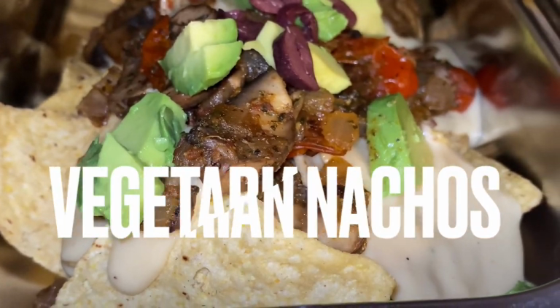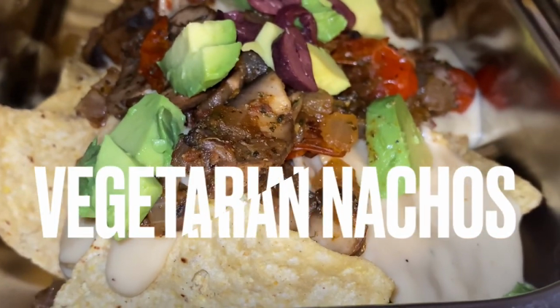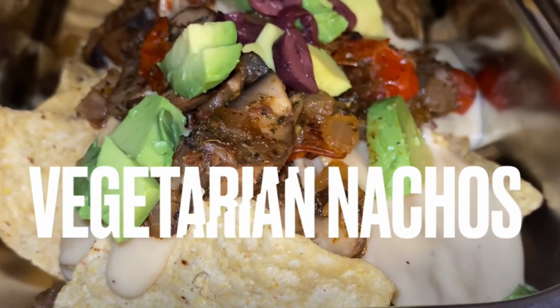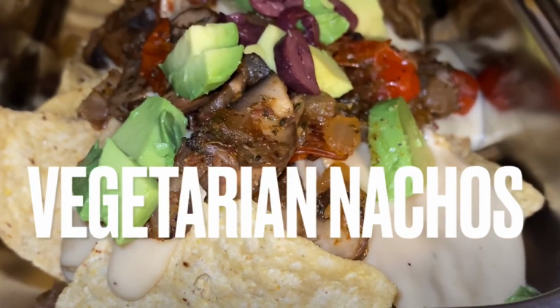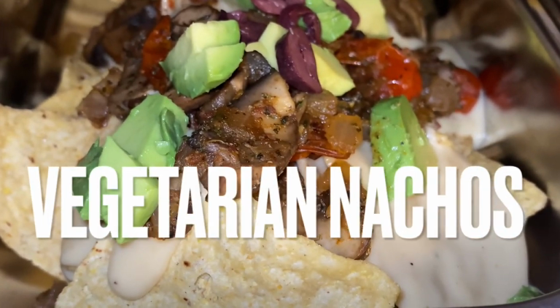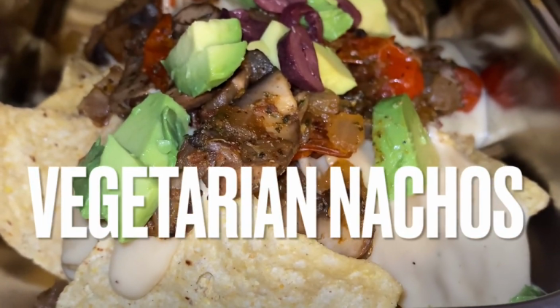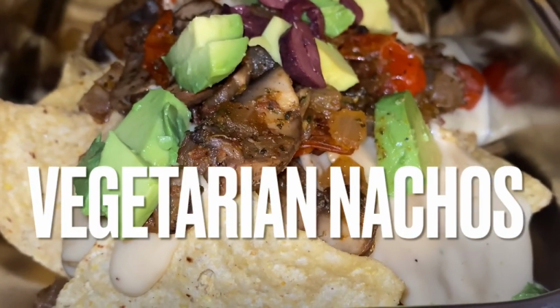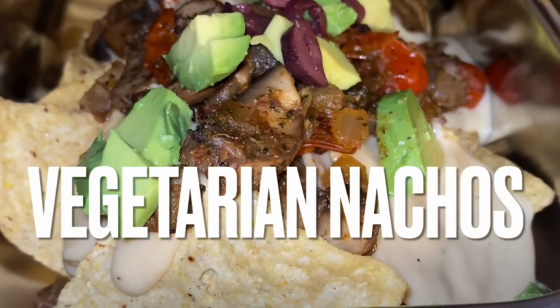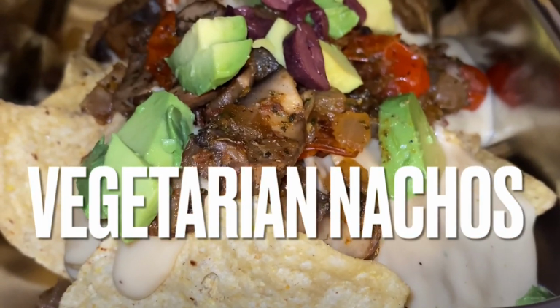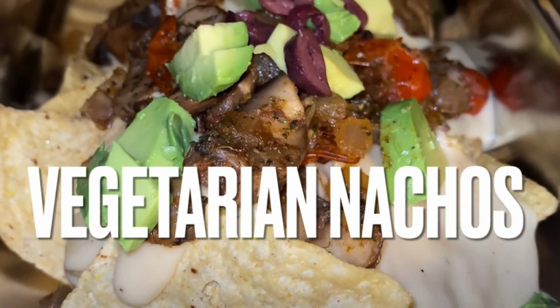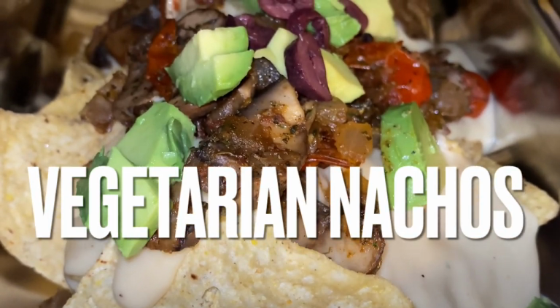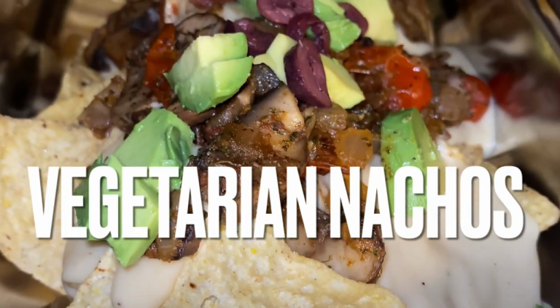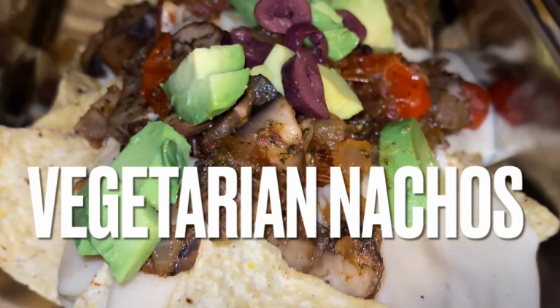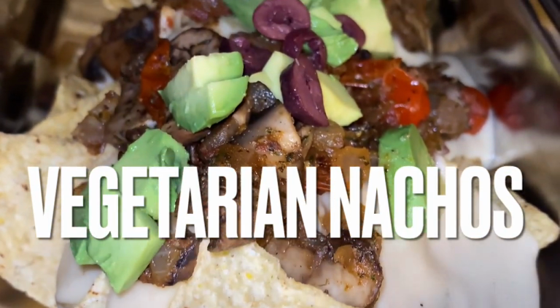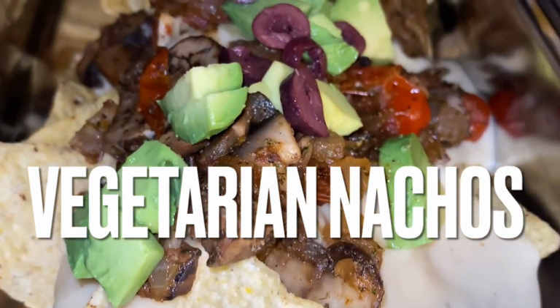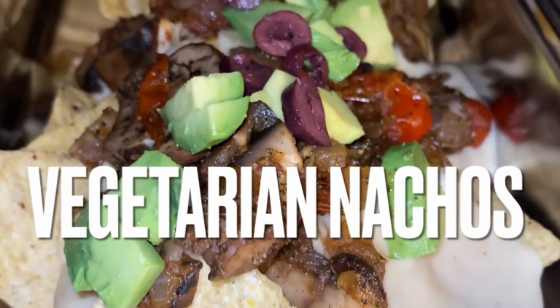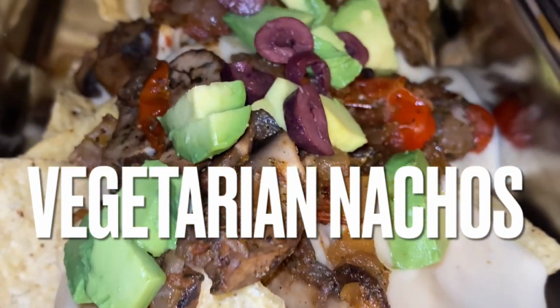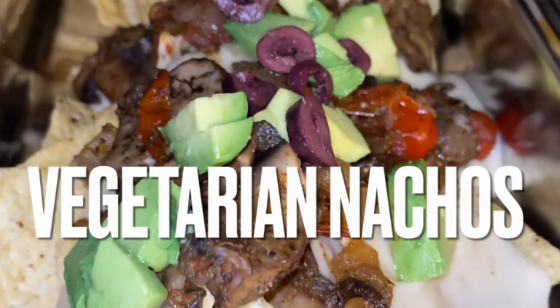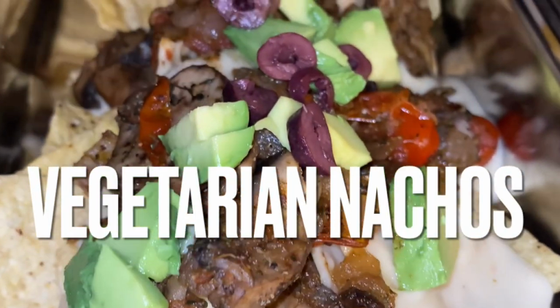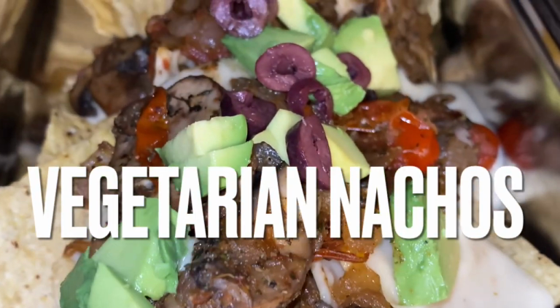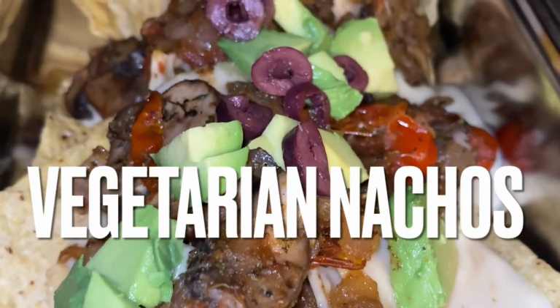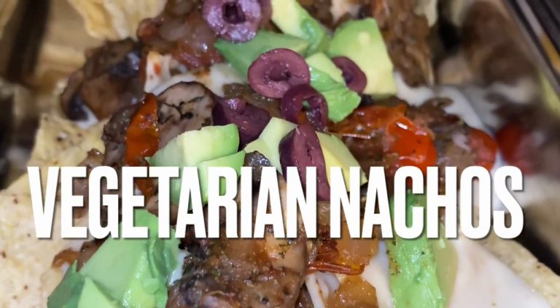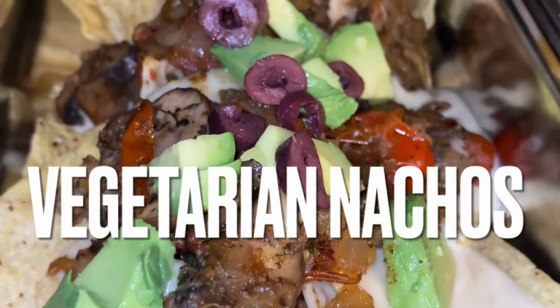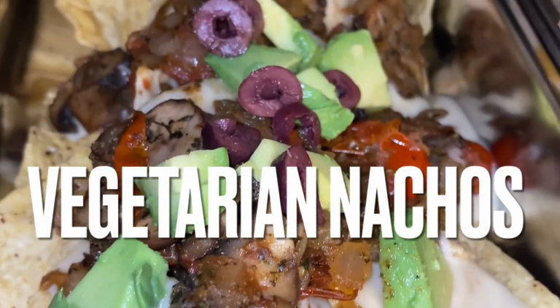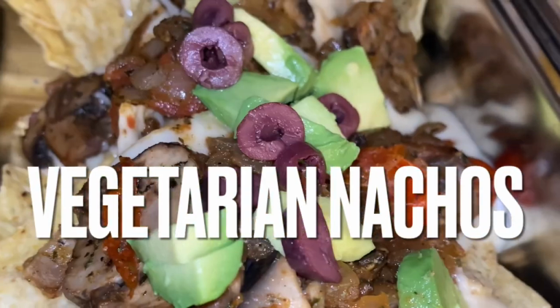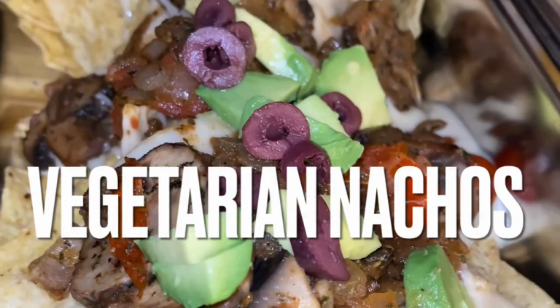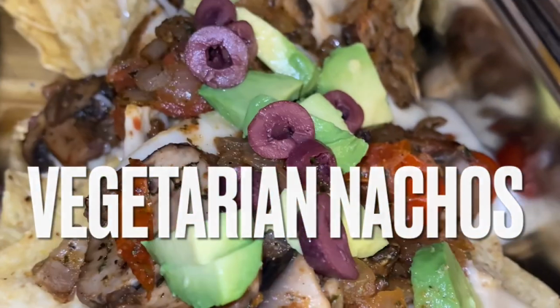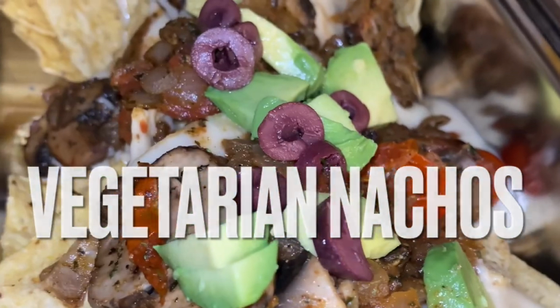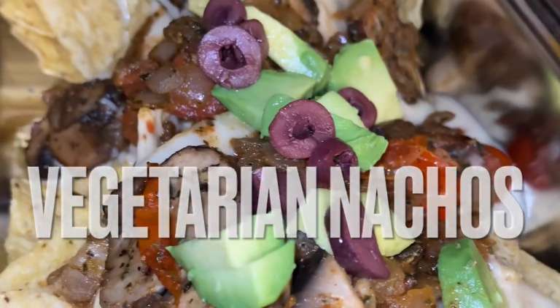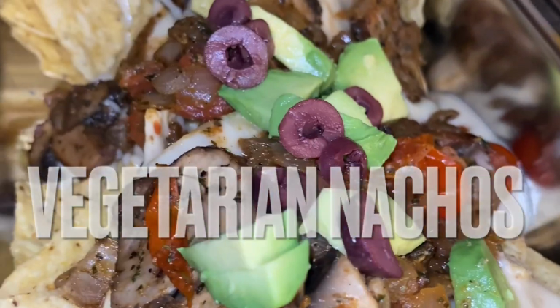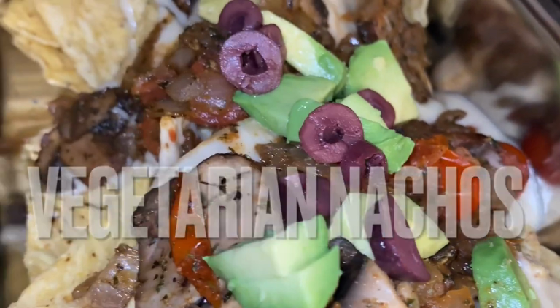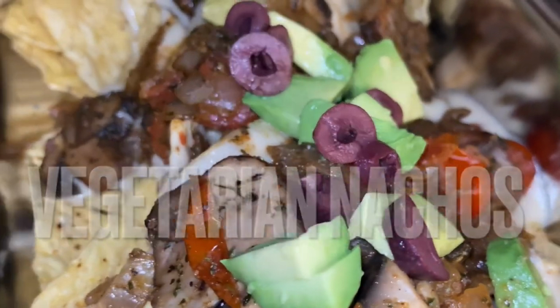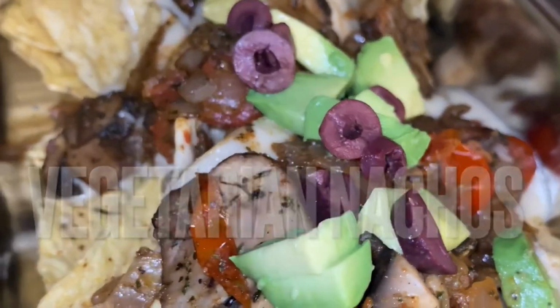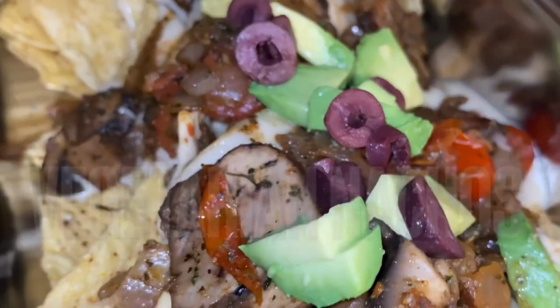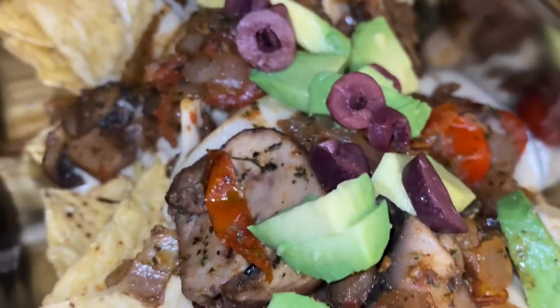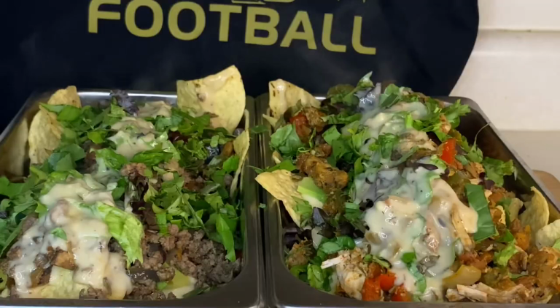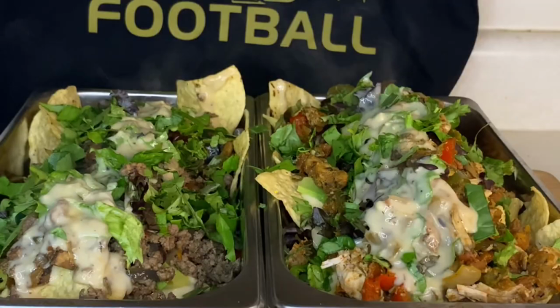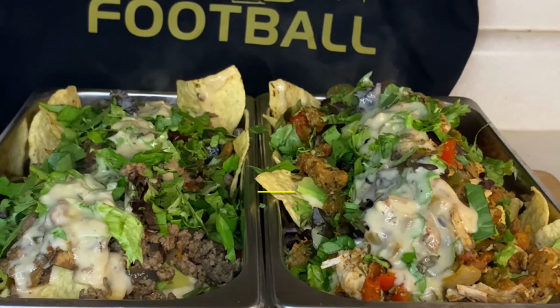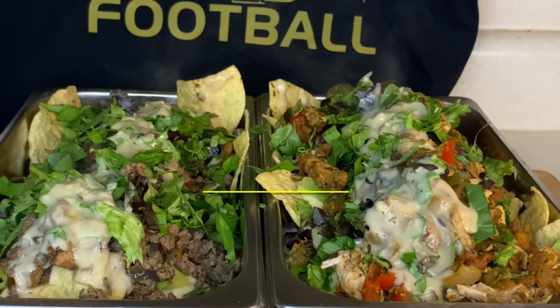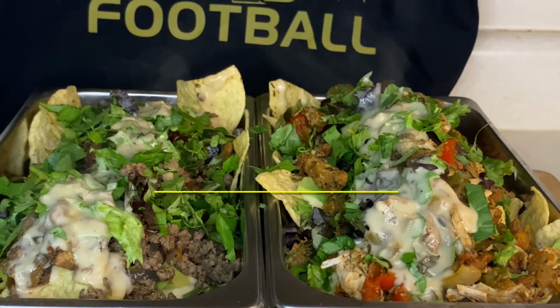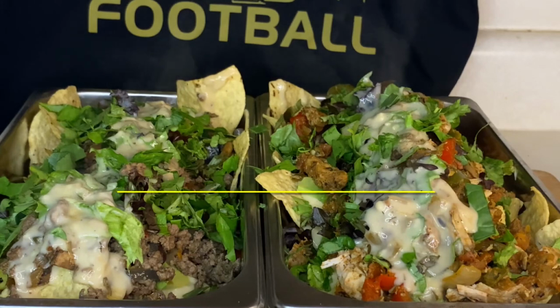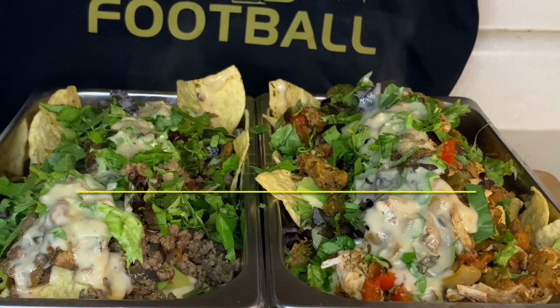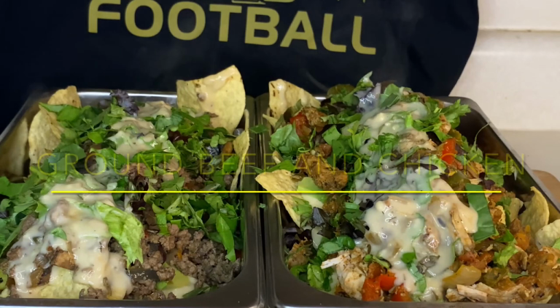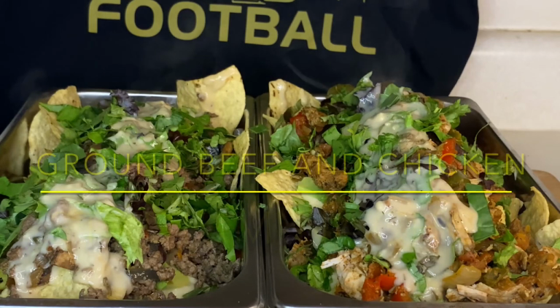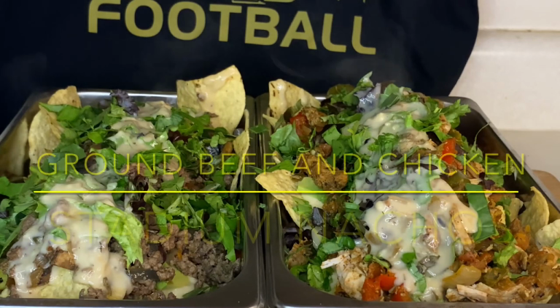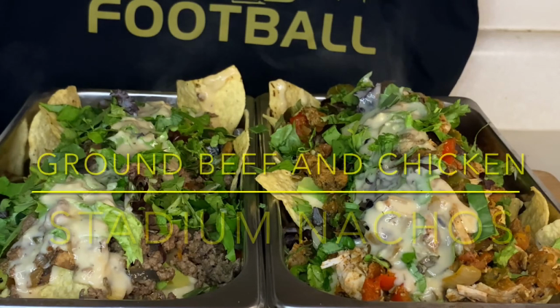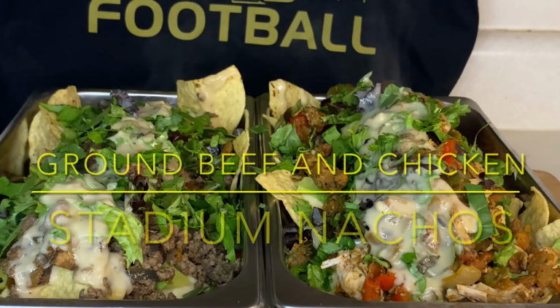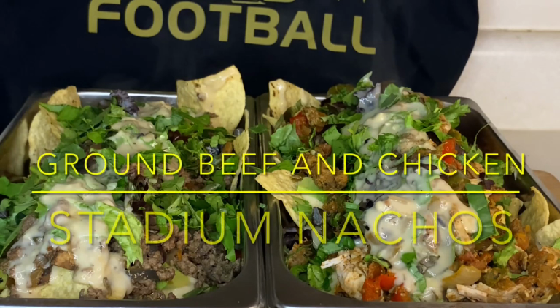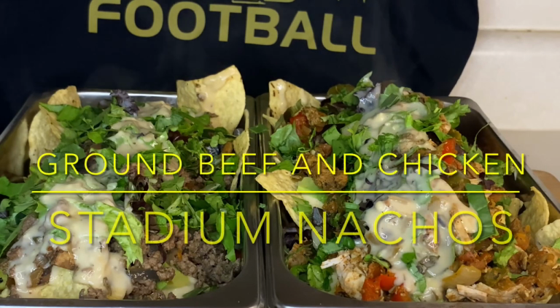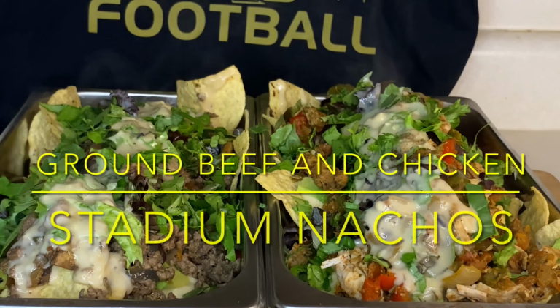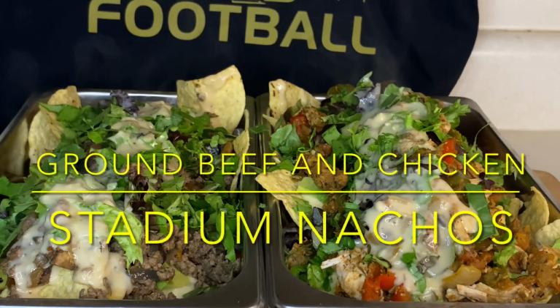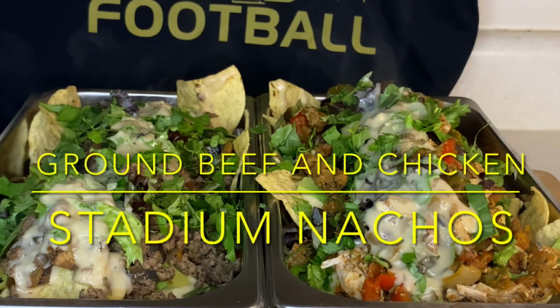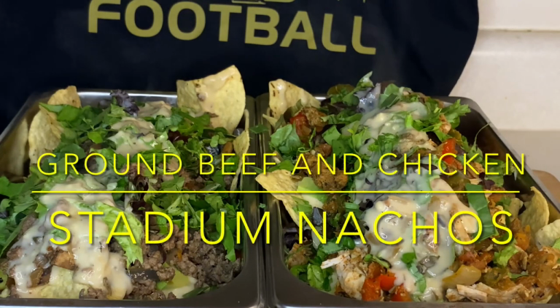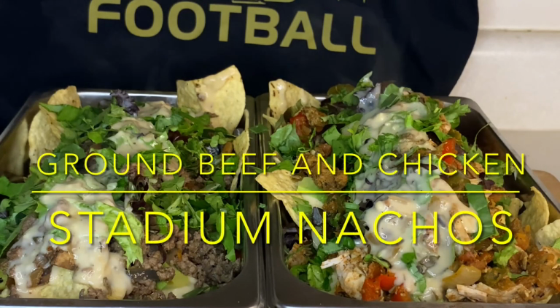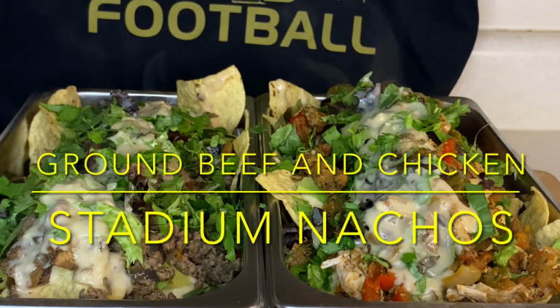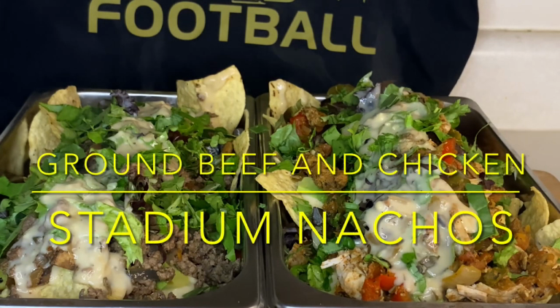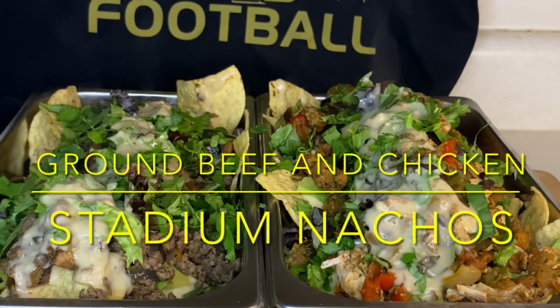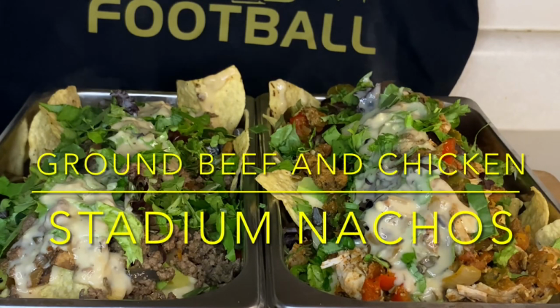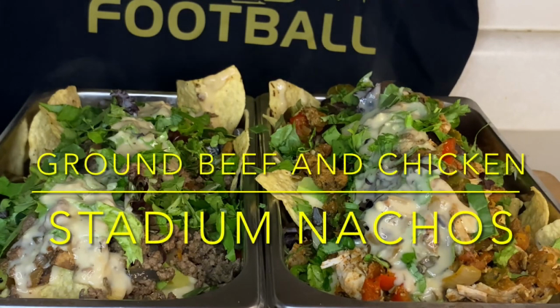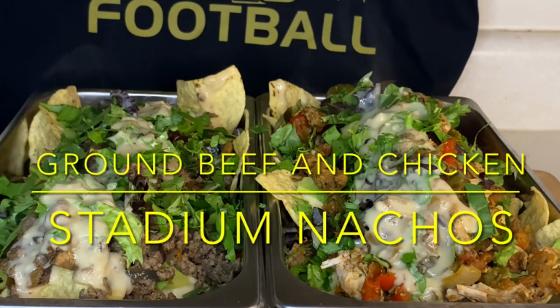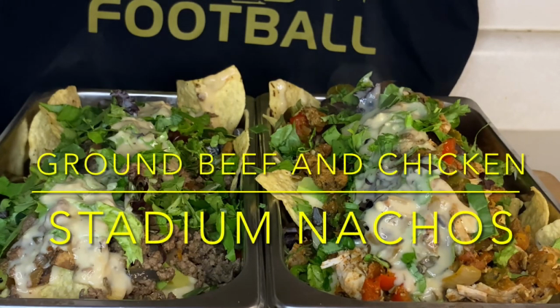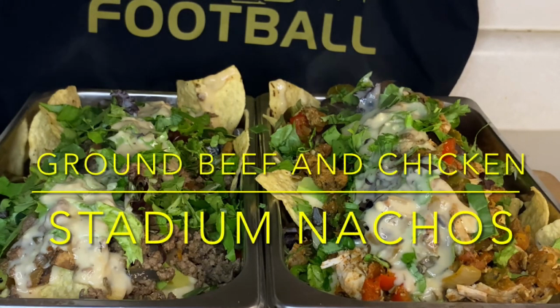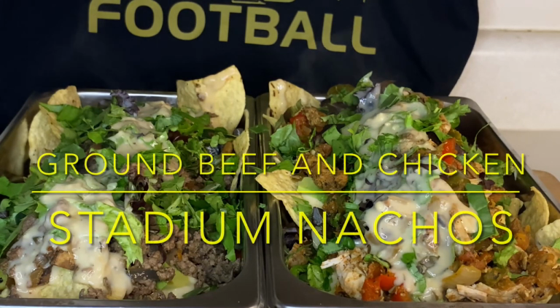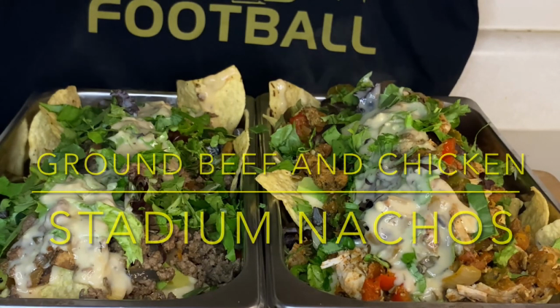Hey y'all and thank y'all for tuning in. Now if this is your first time, welcome. Now if you've been here before, welcome back.